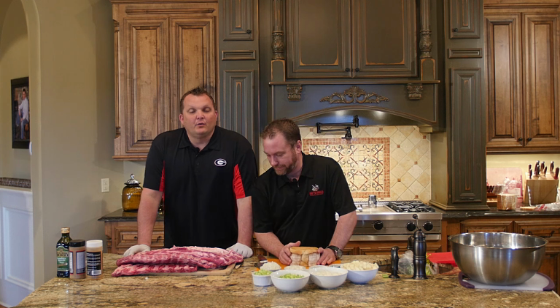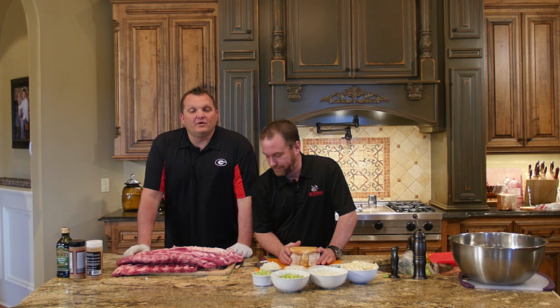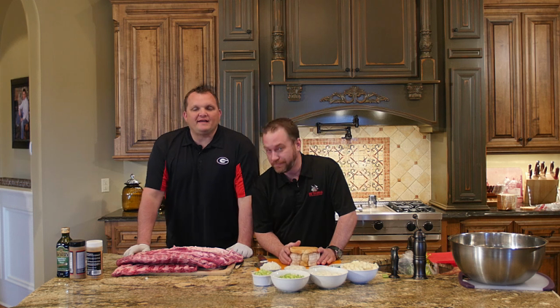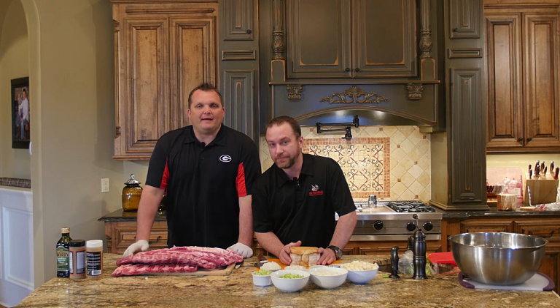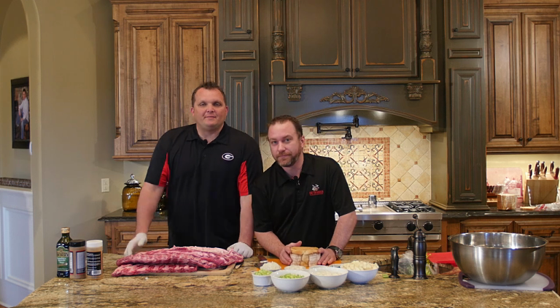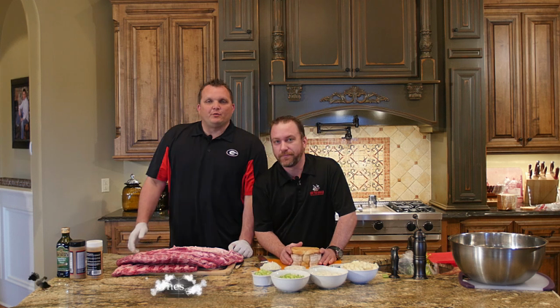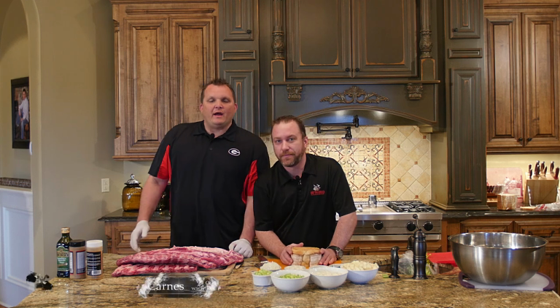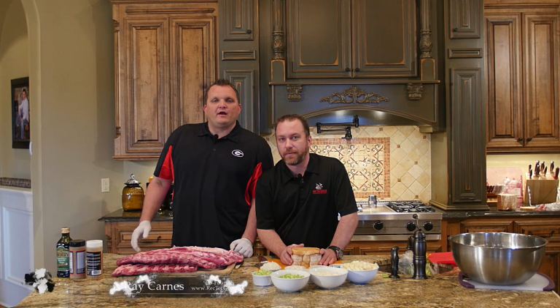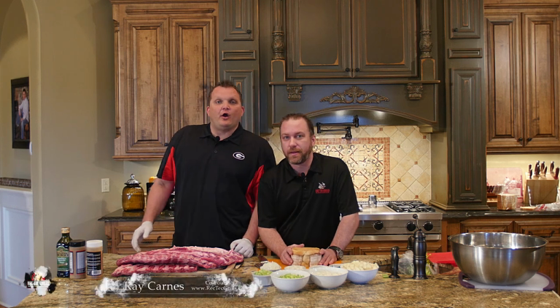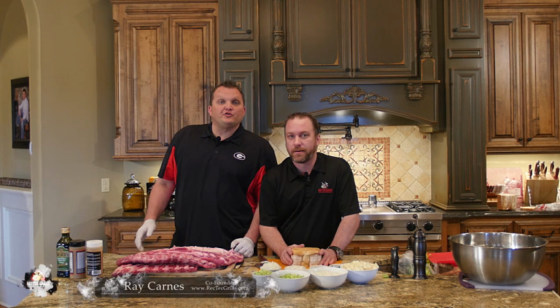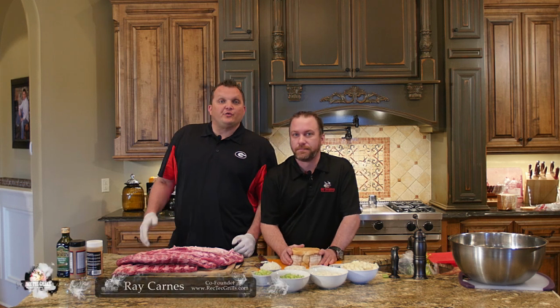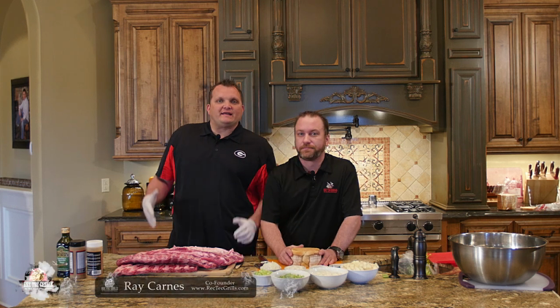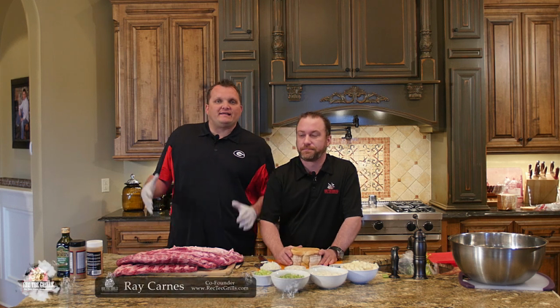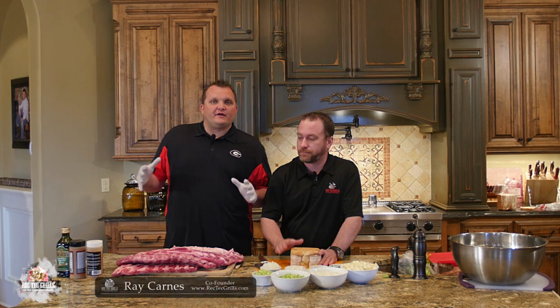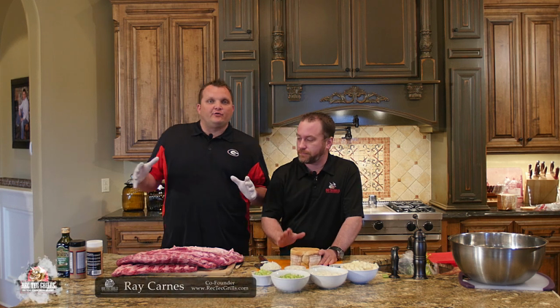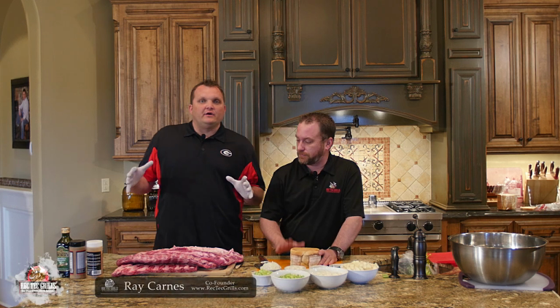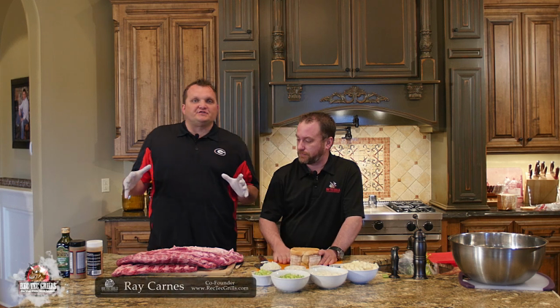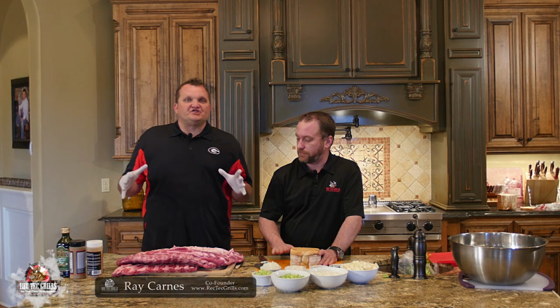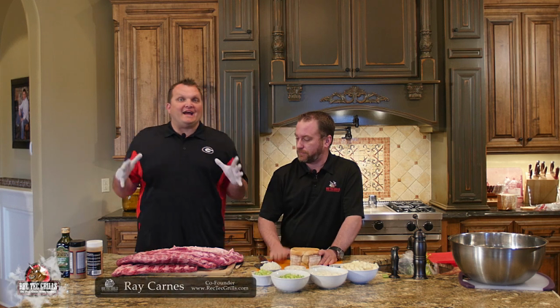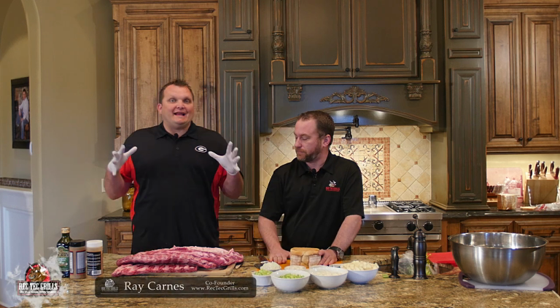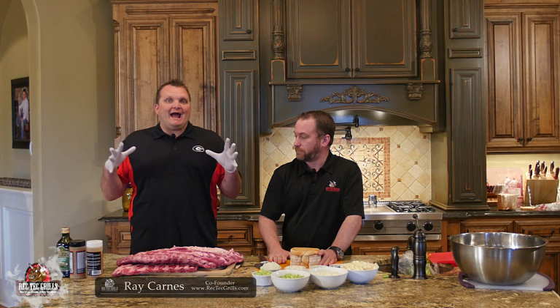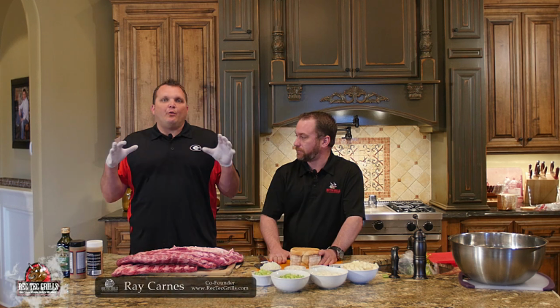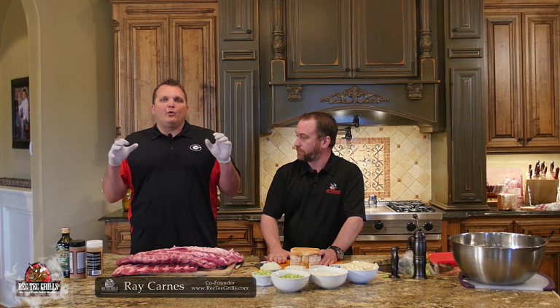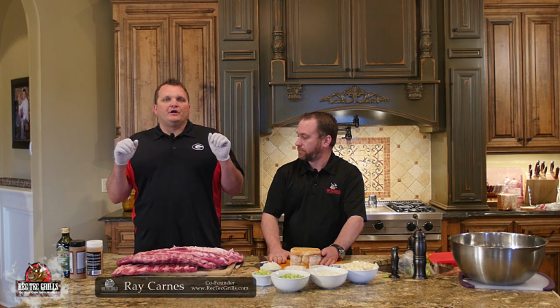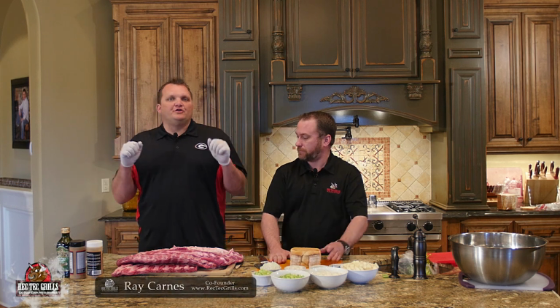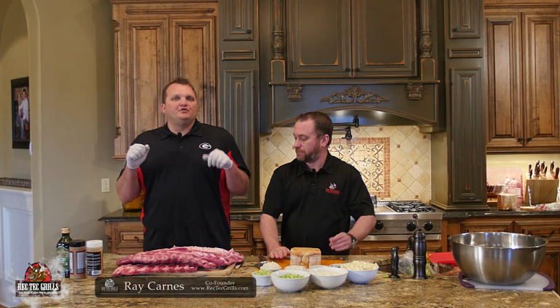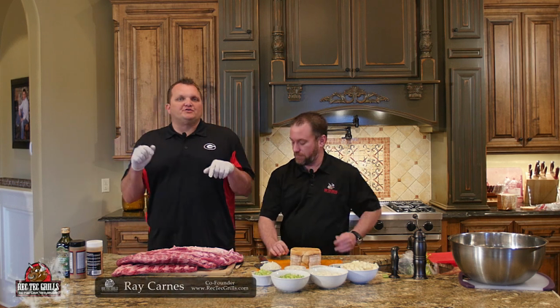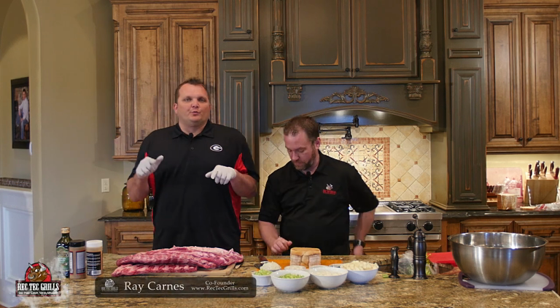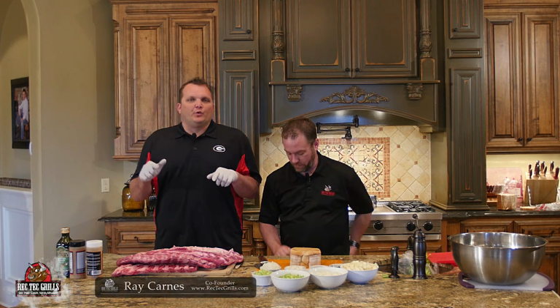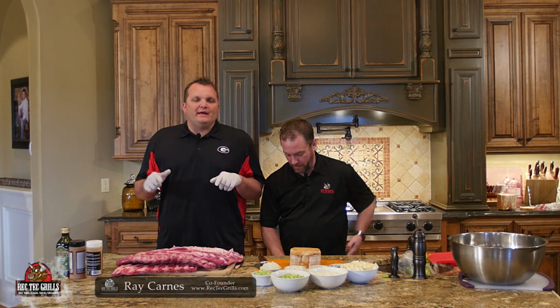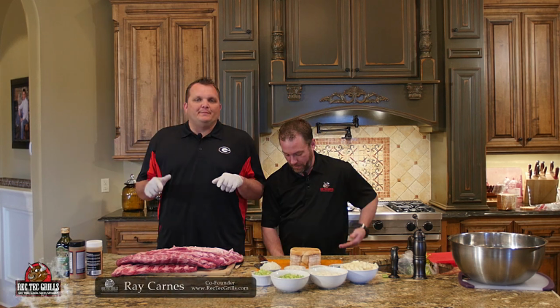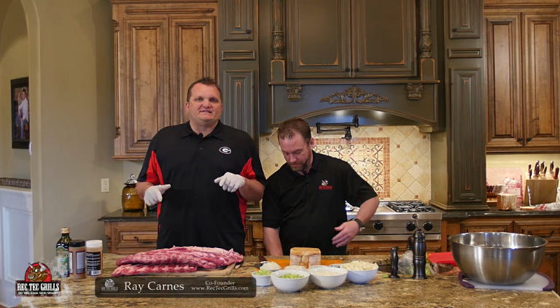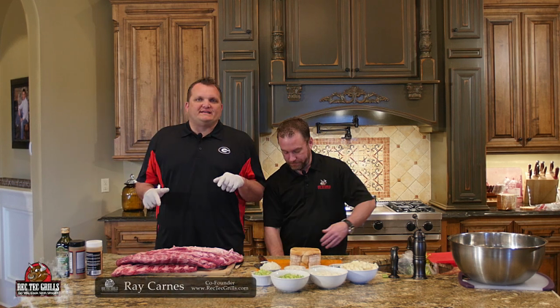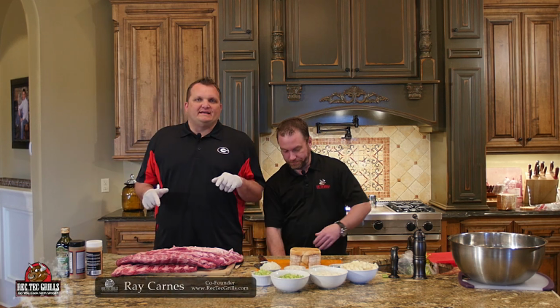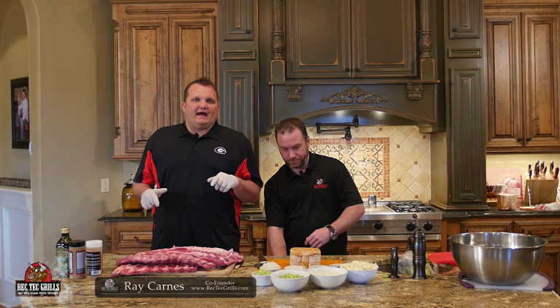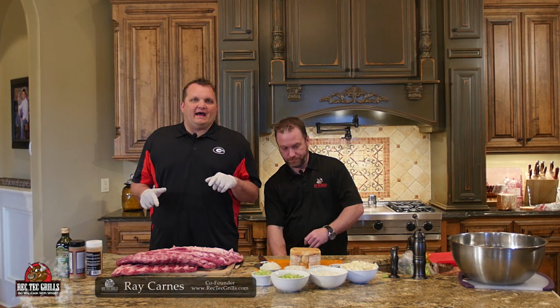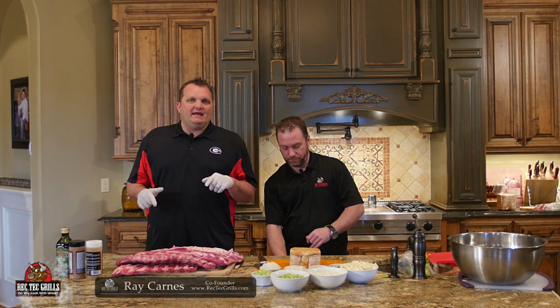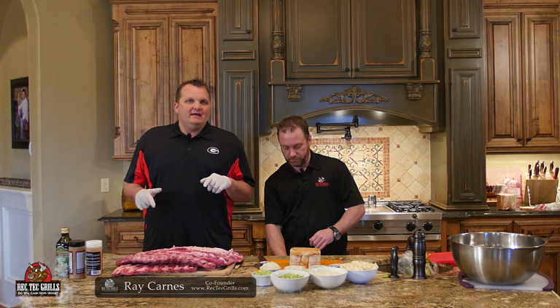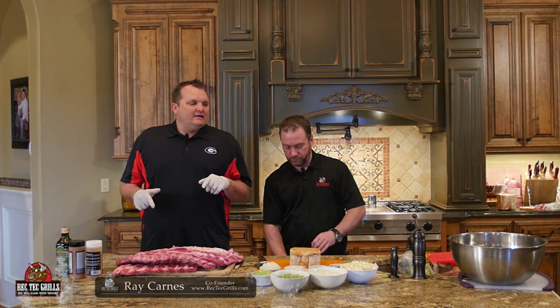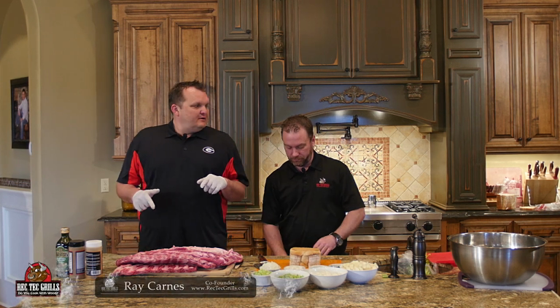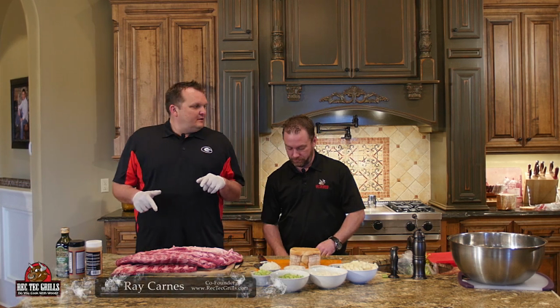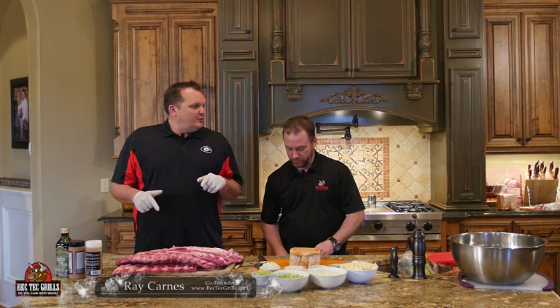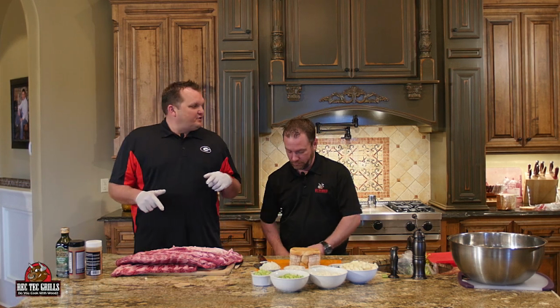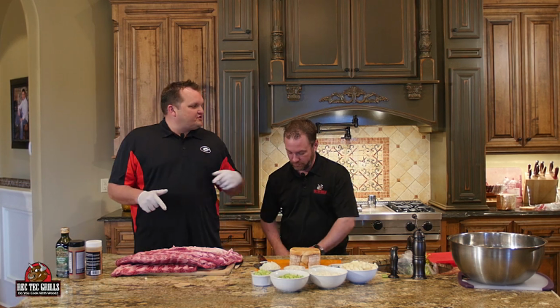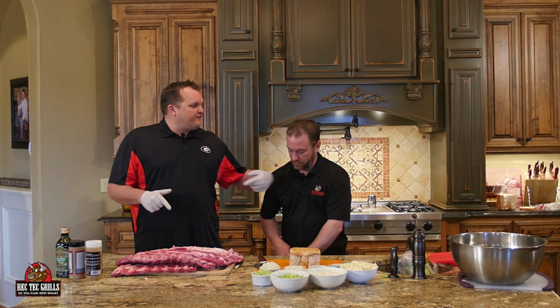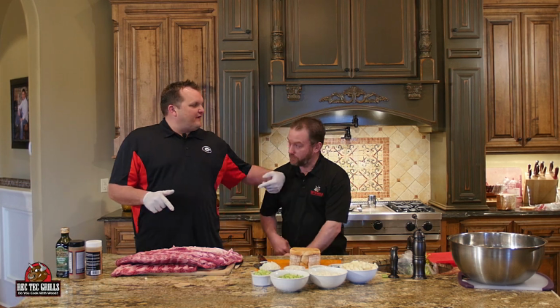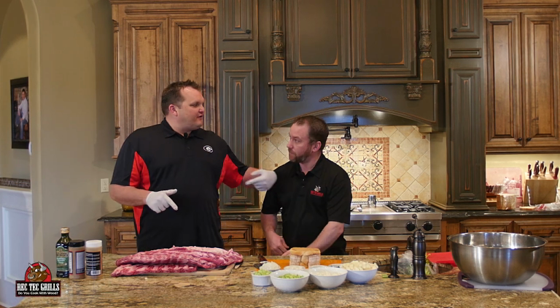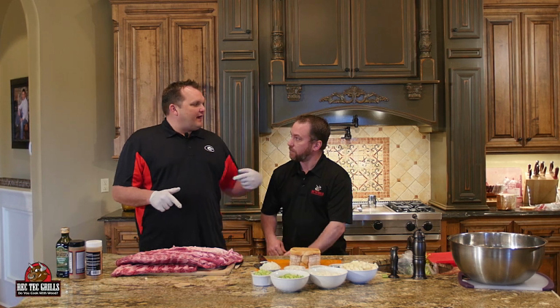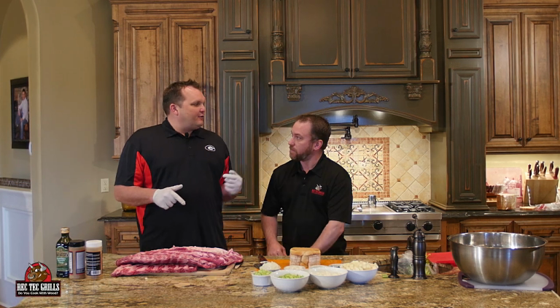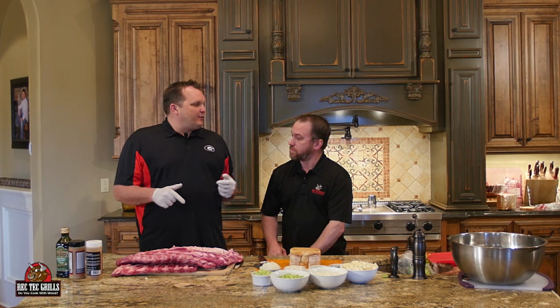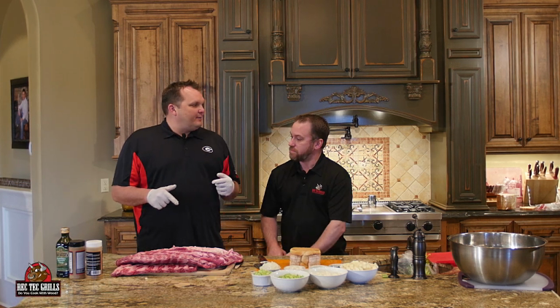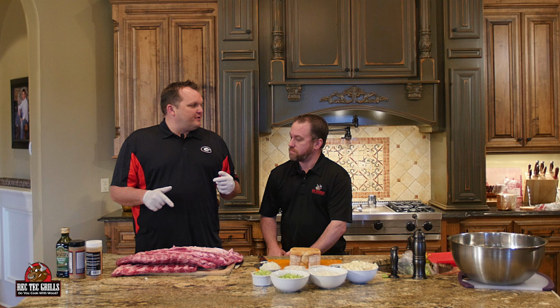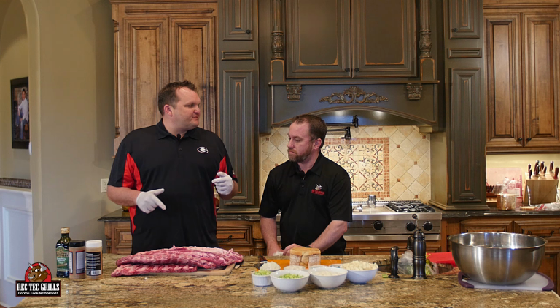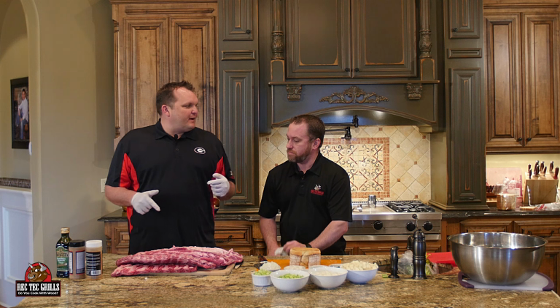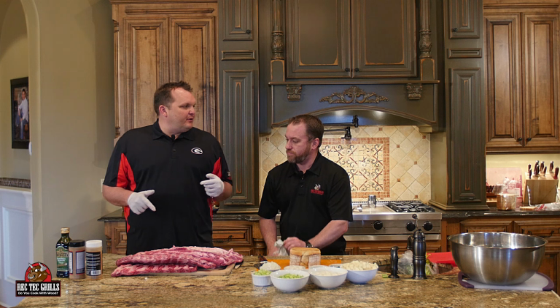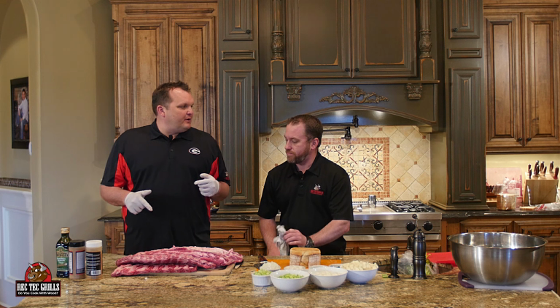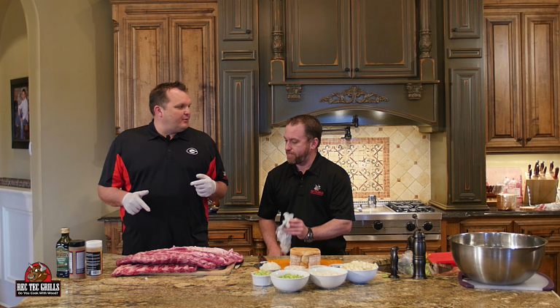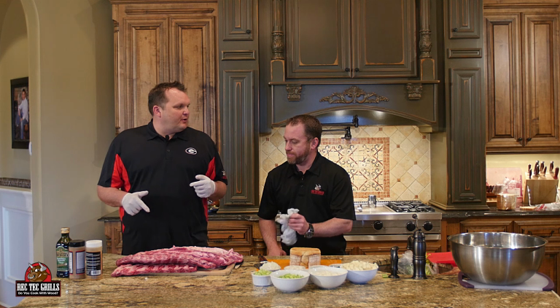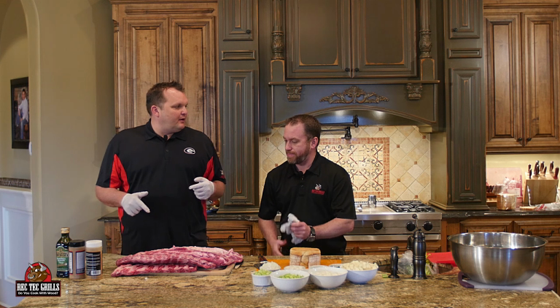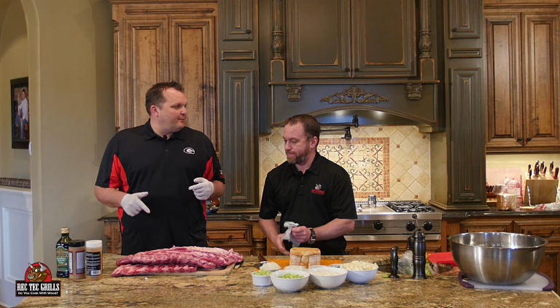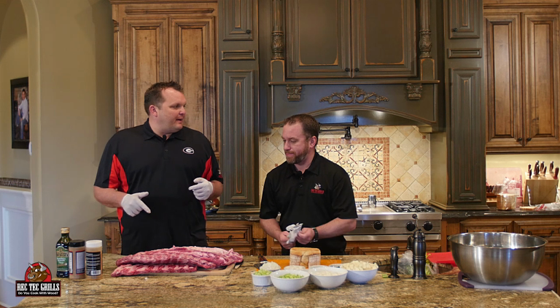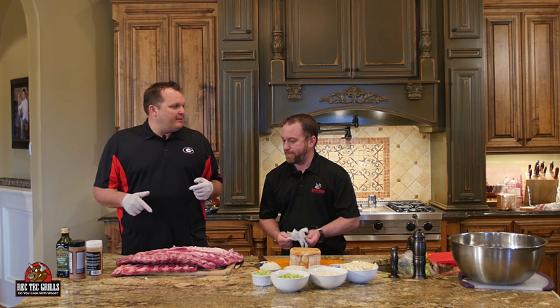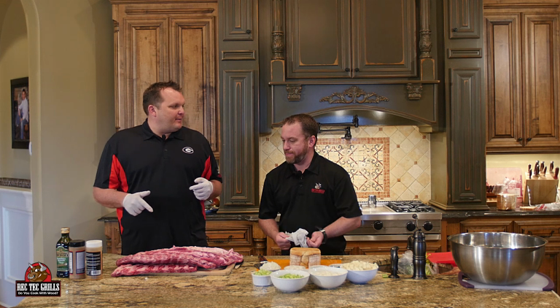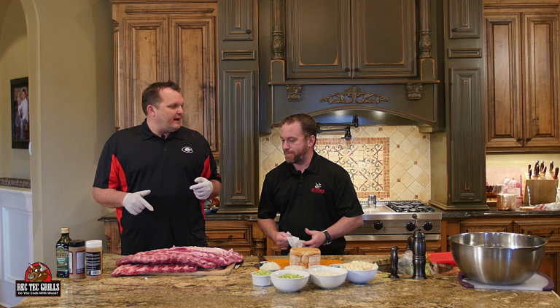What's happening? Ray Karns, Rec Tech Grills. Check it out. We're going to do some ribs today. What's your favorite kind of rib — a spare rib or a baby back?